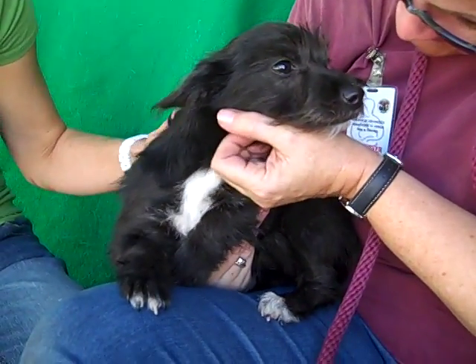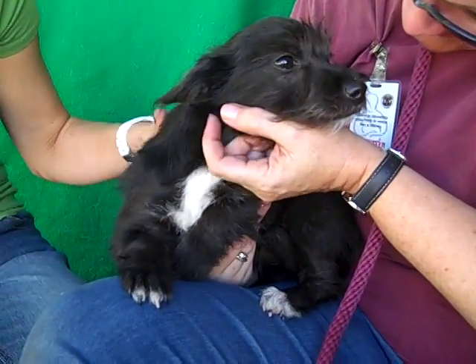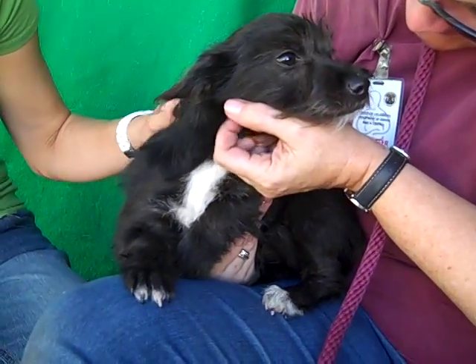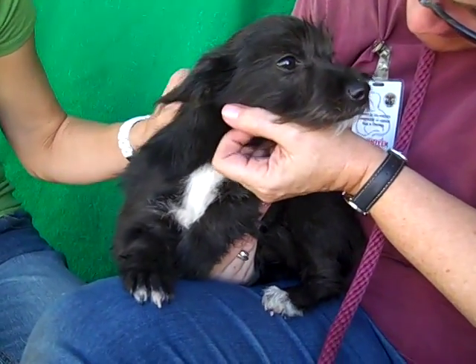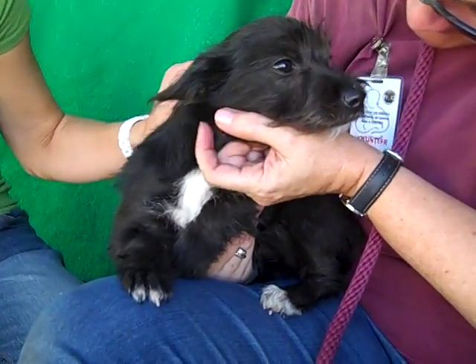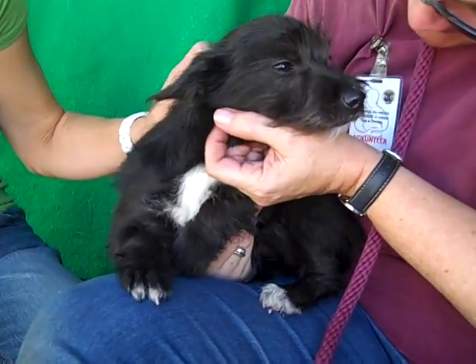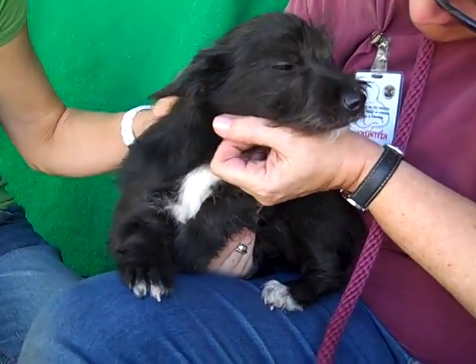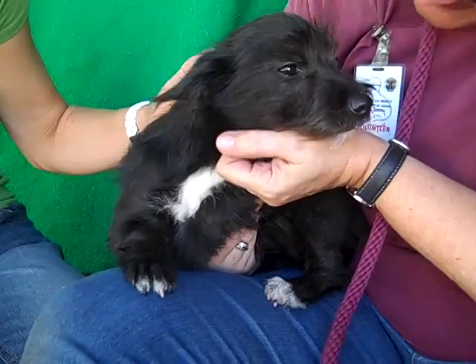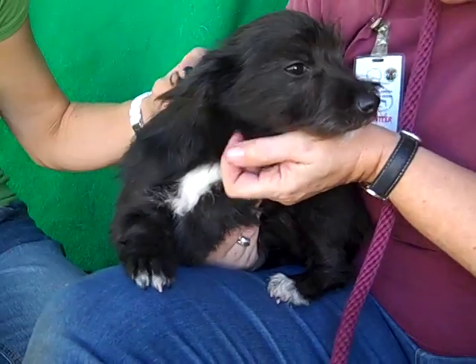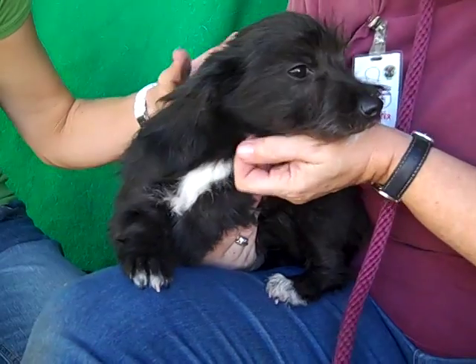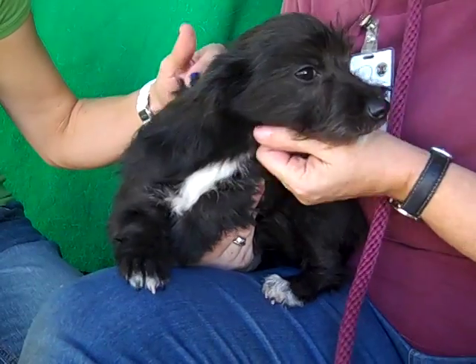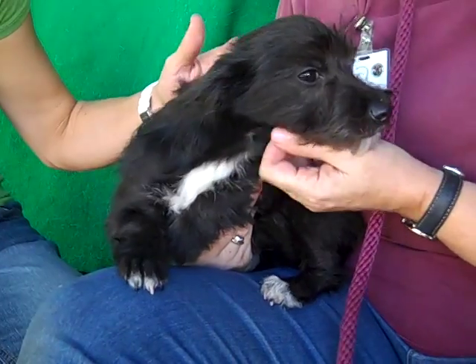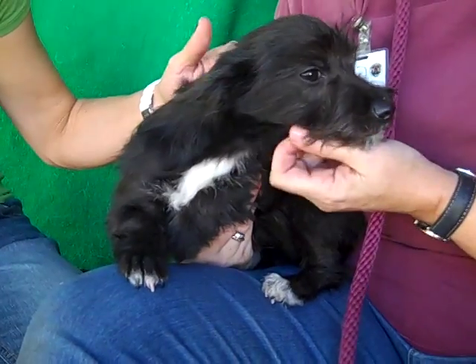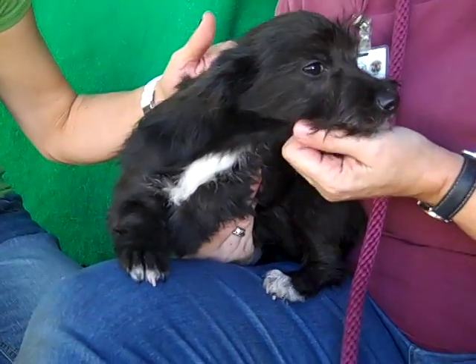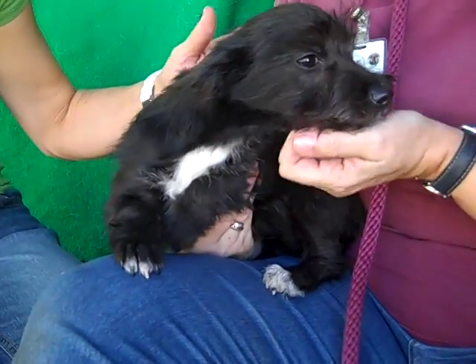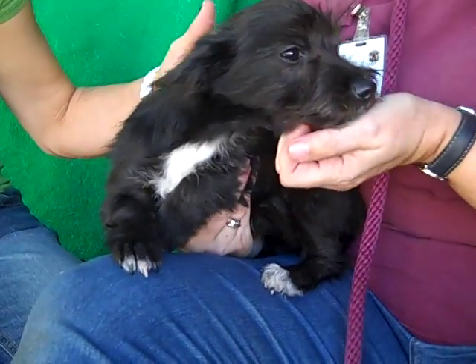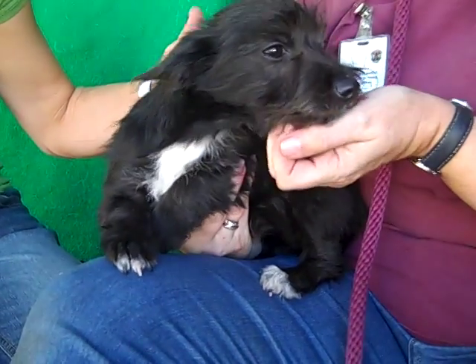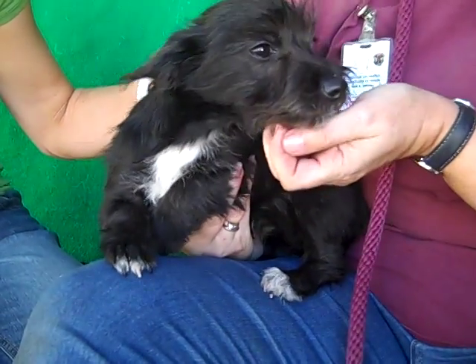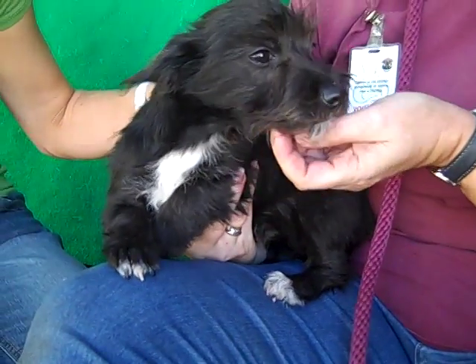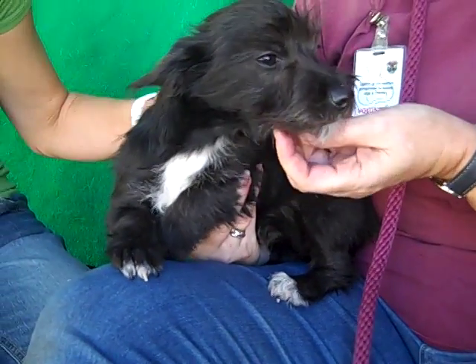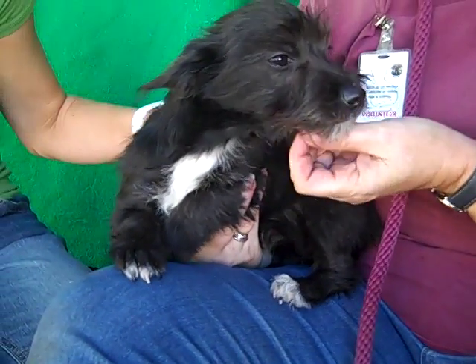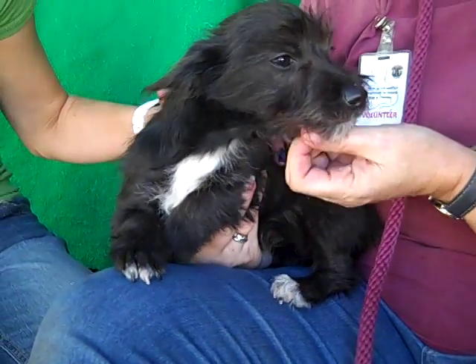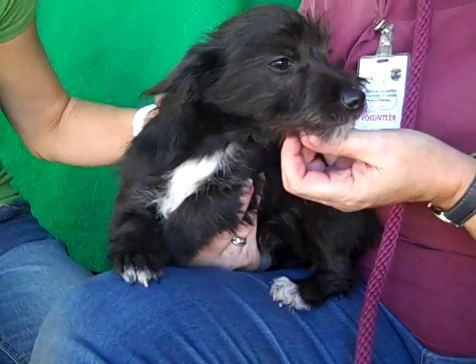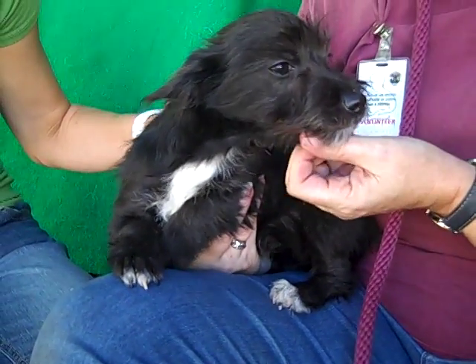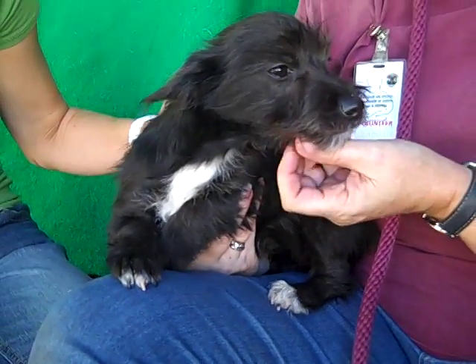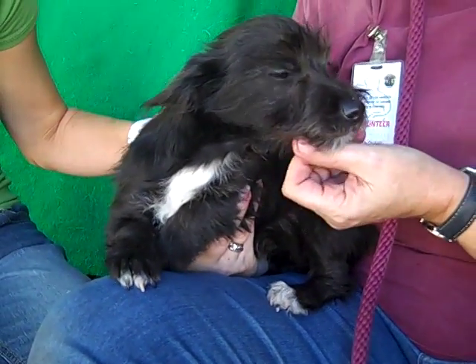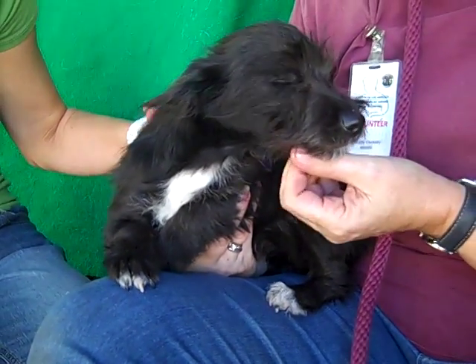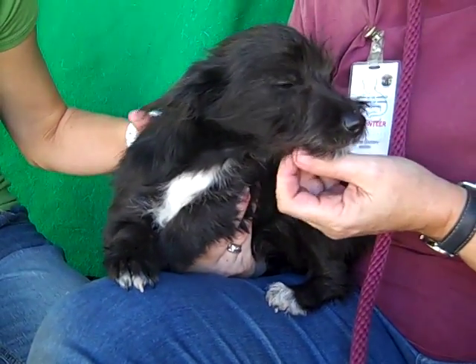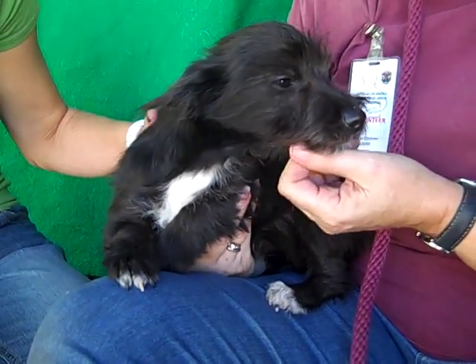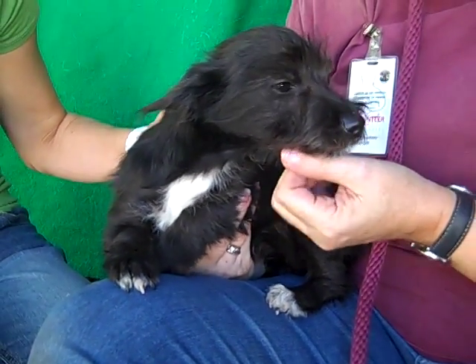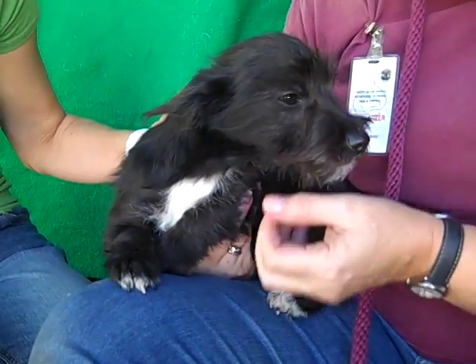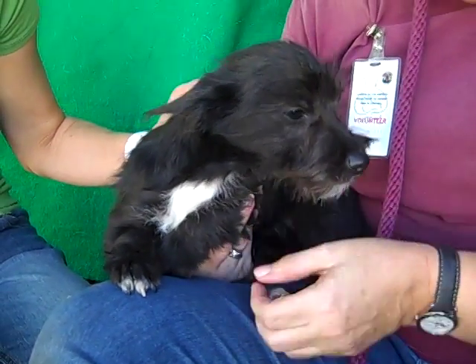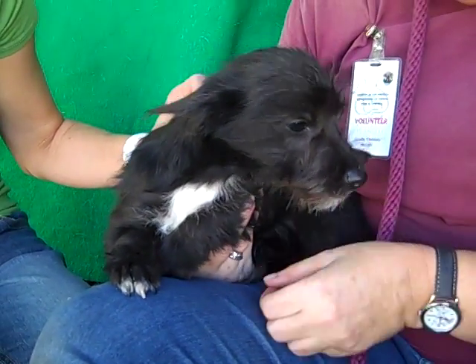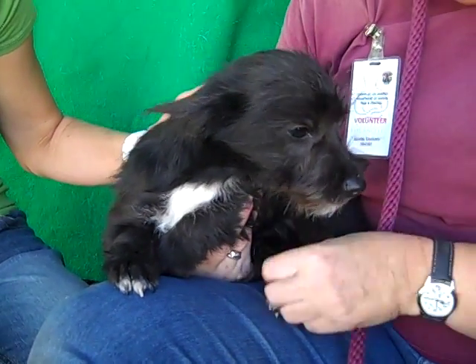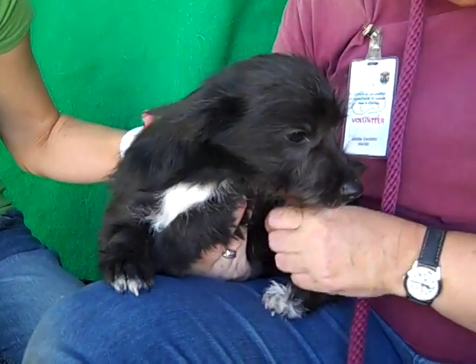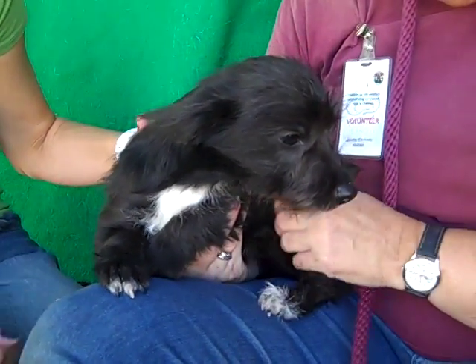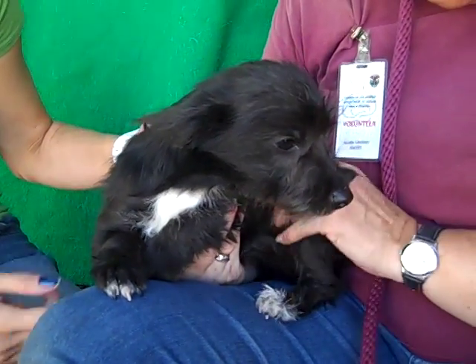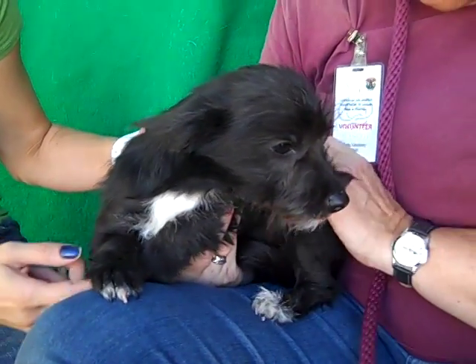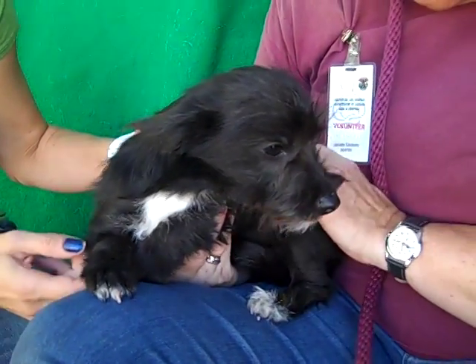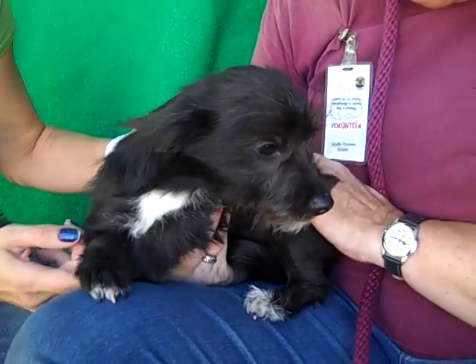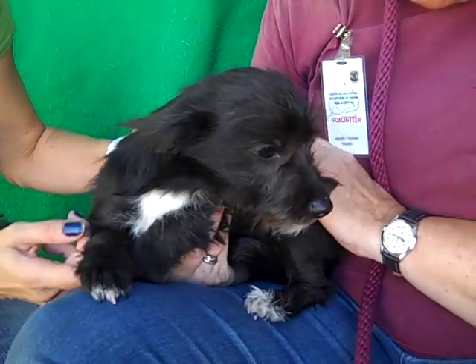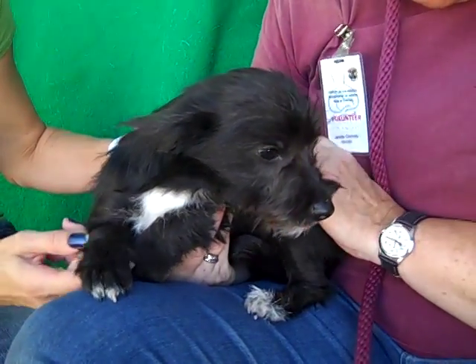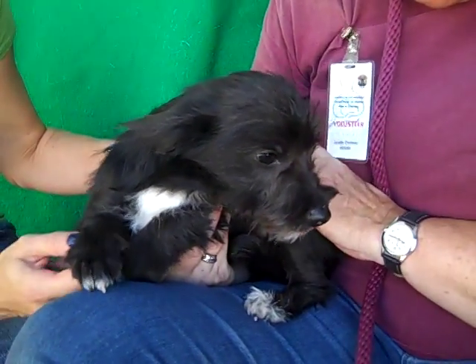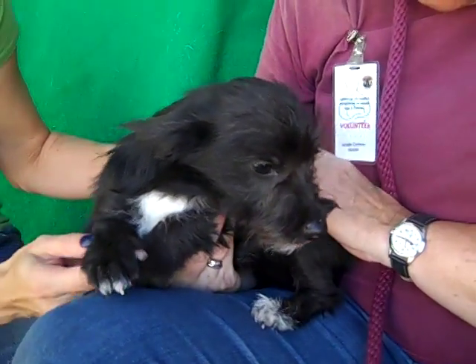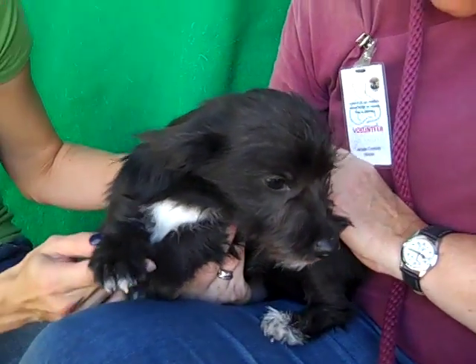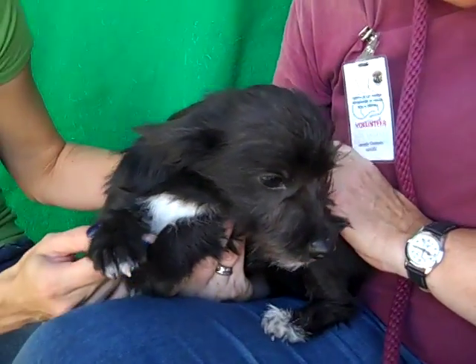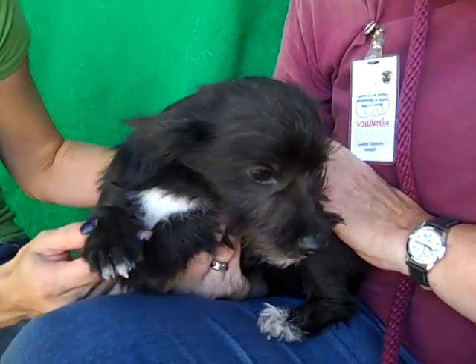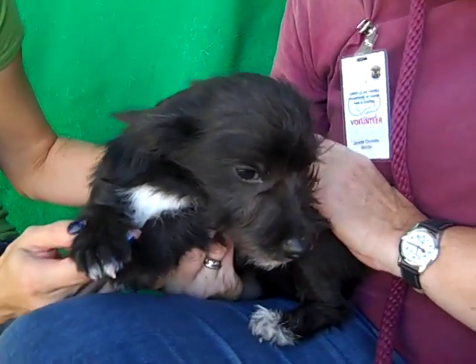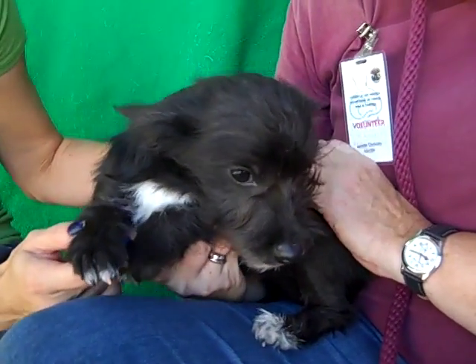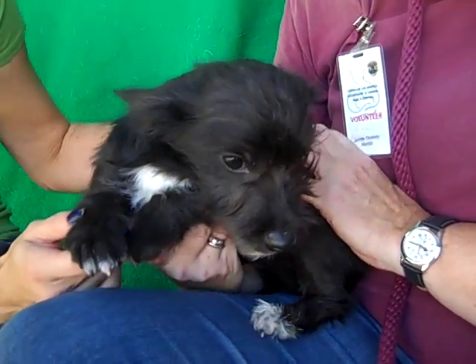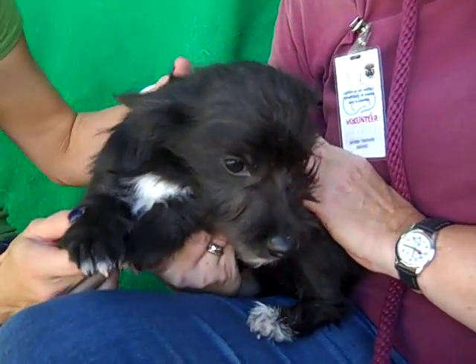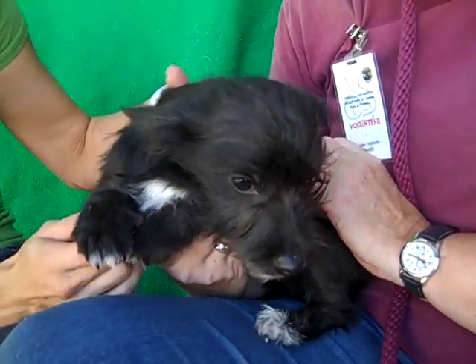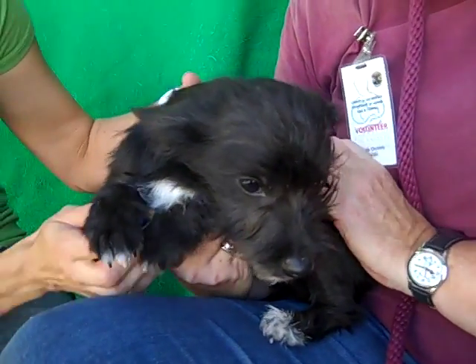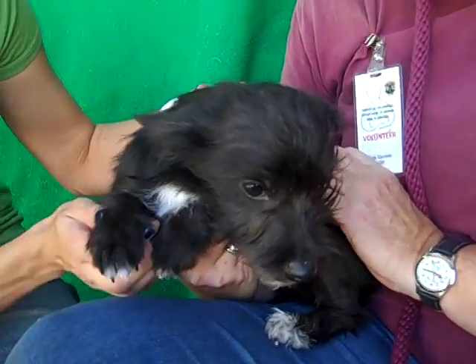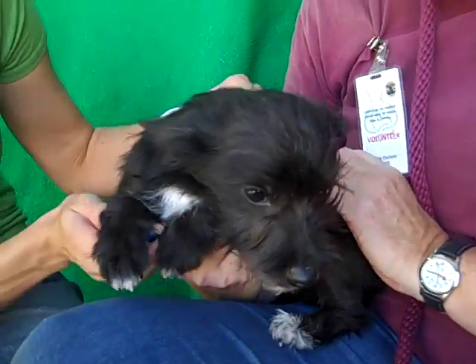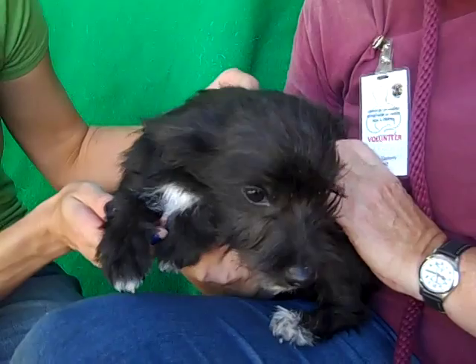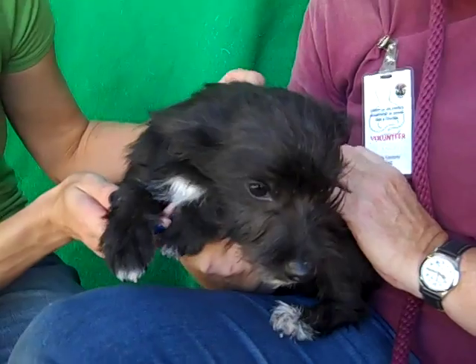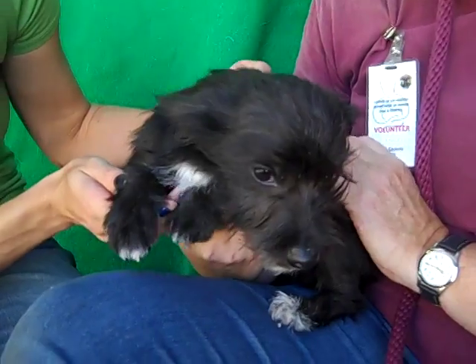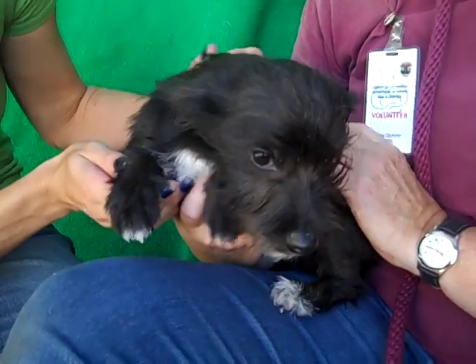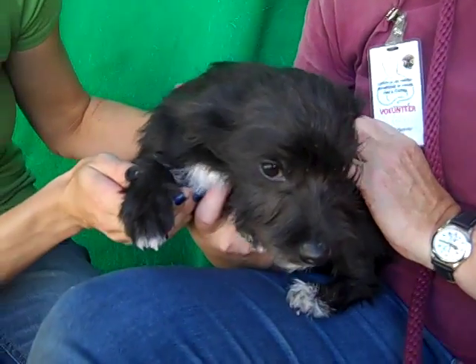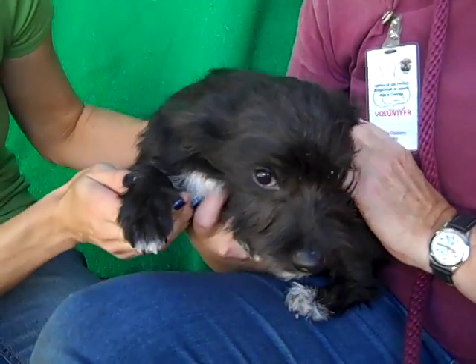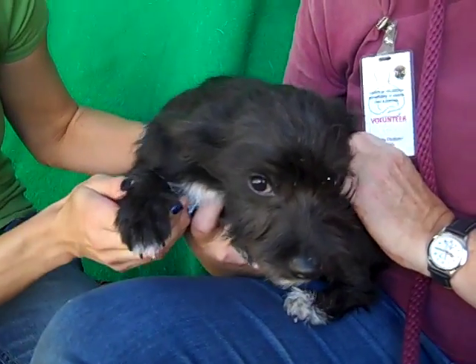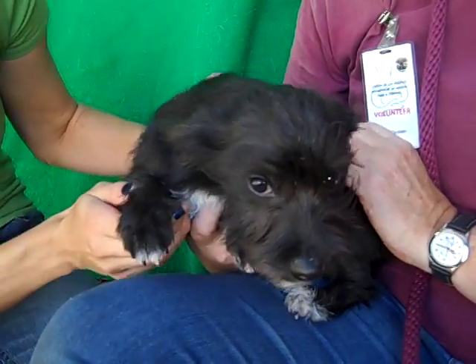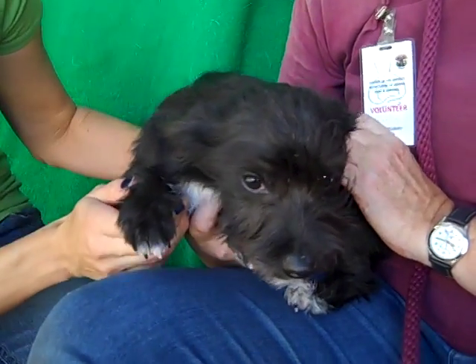Look at that little white sock she has, and her little white markings on her chest, and her little beard. She's just so adorable.